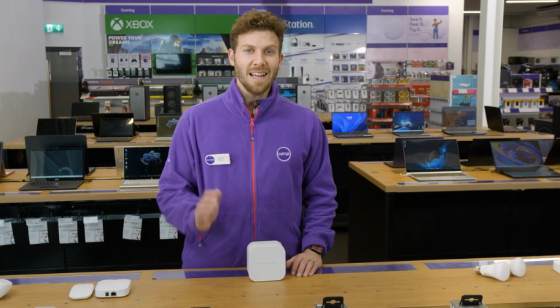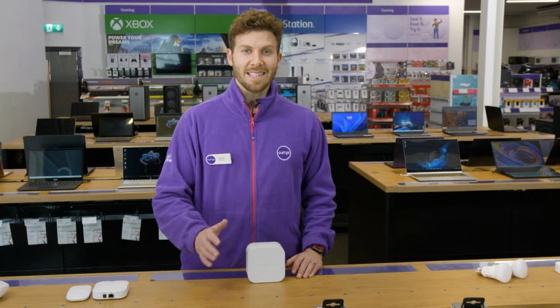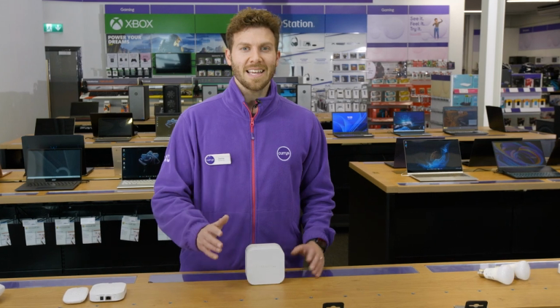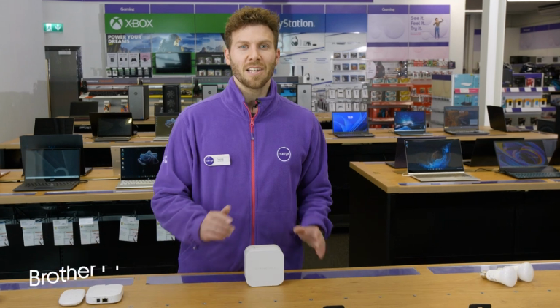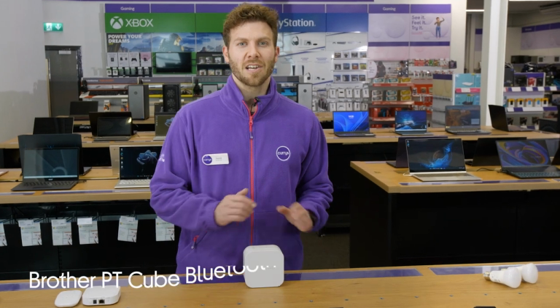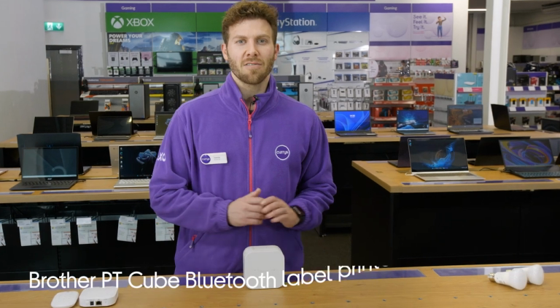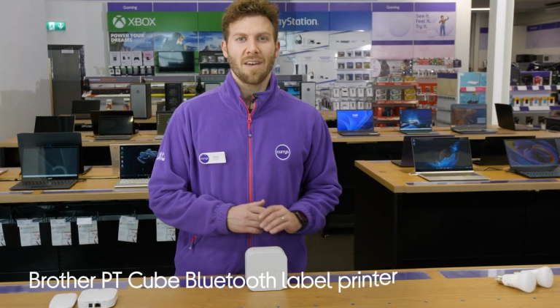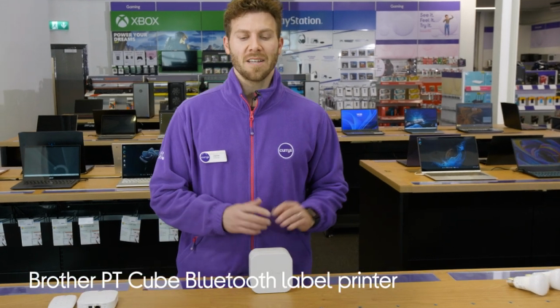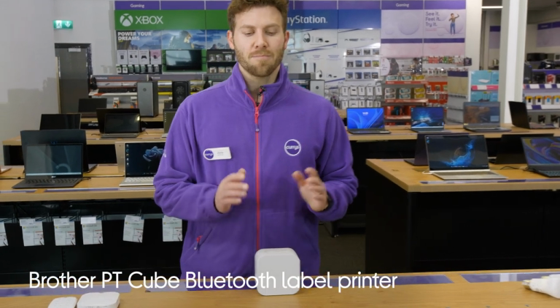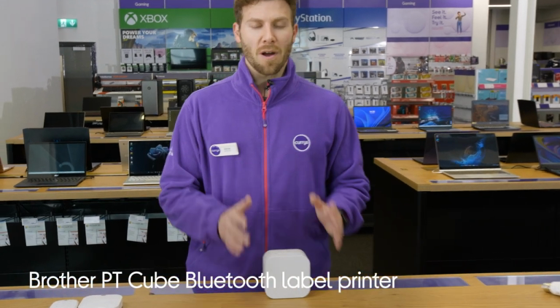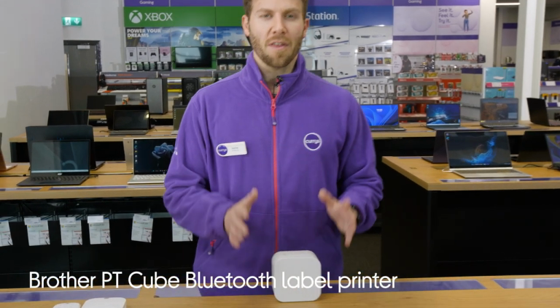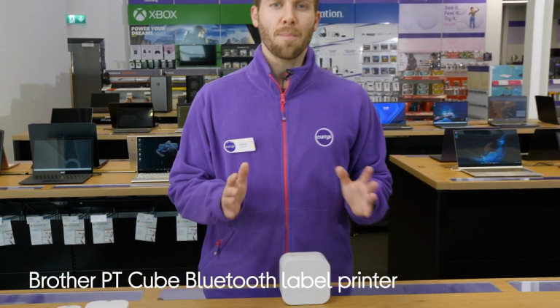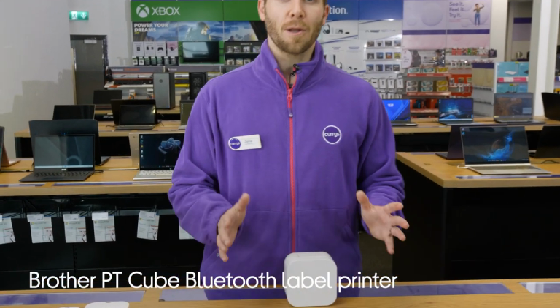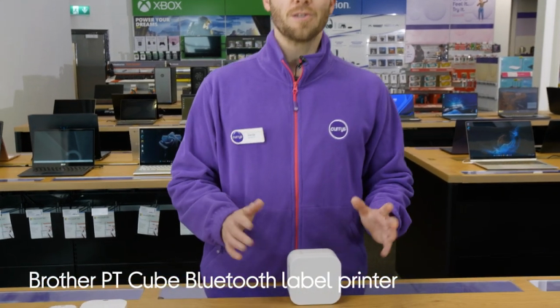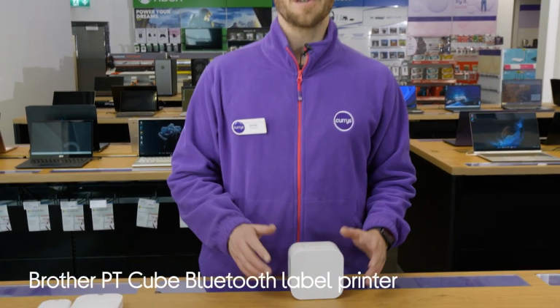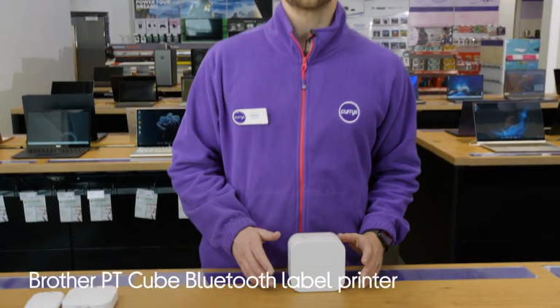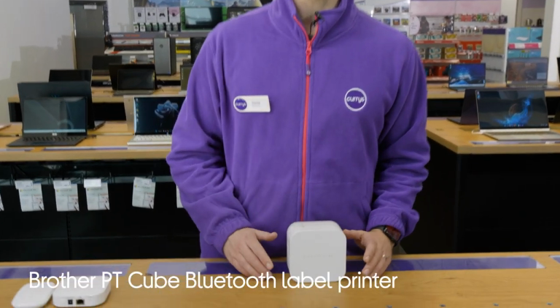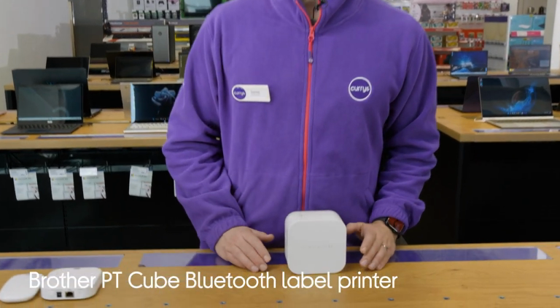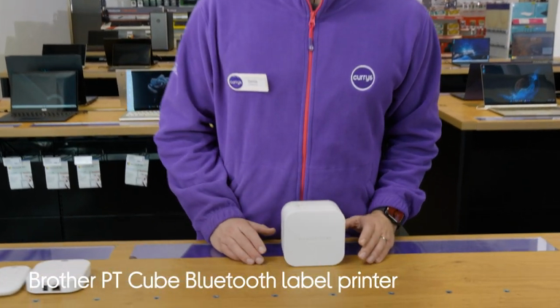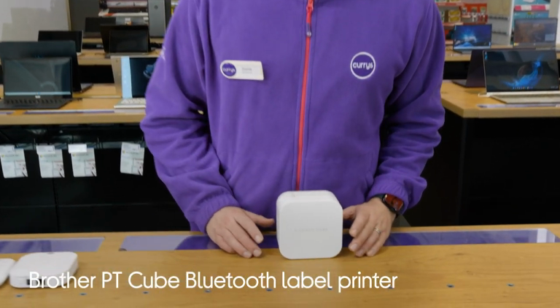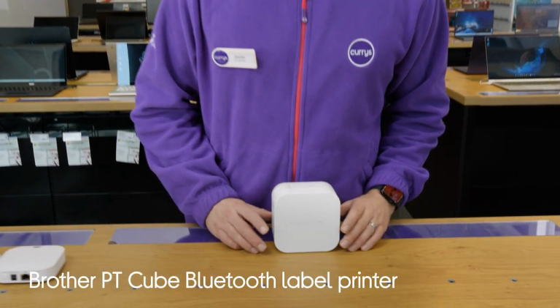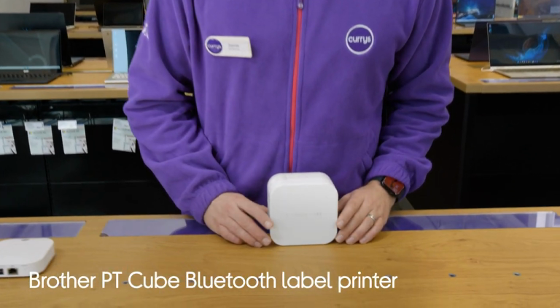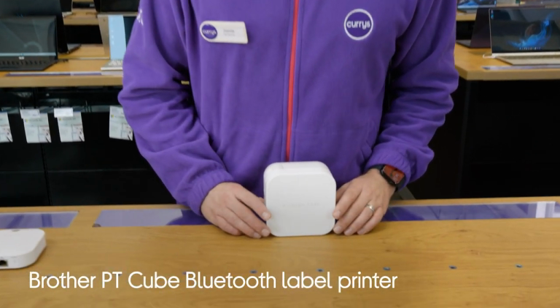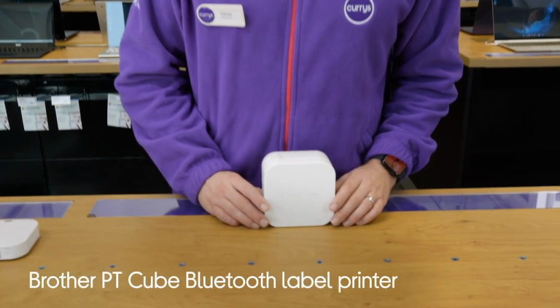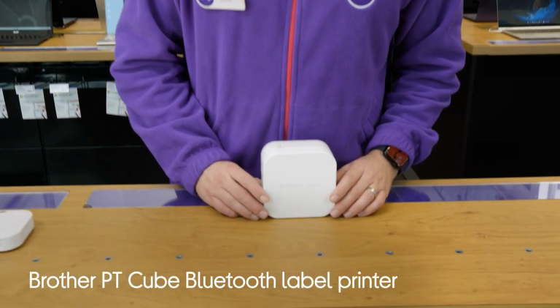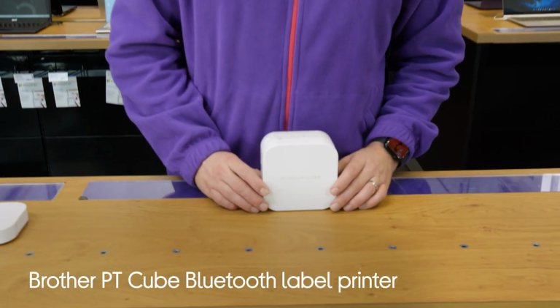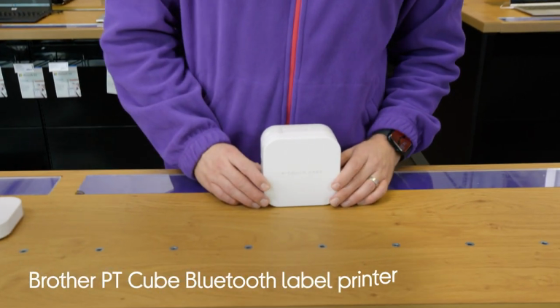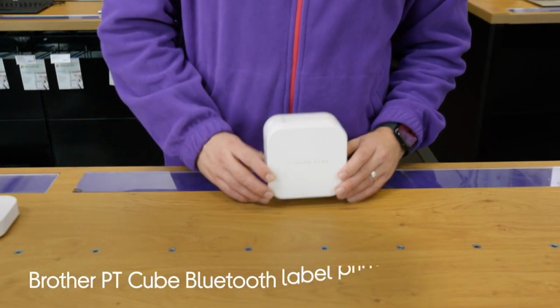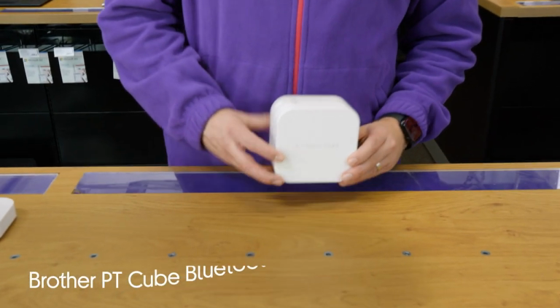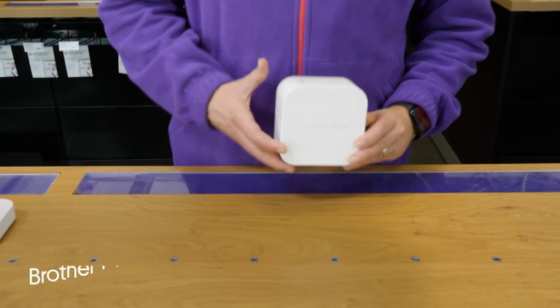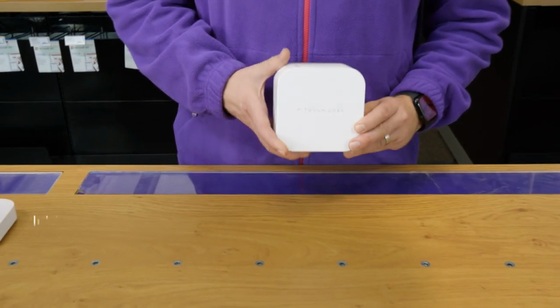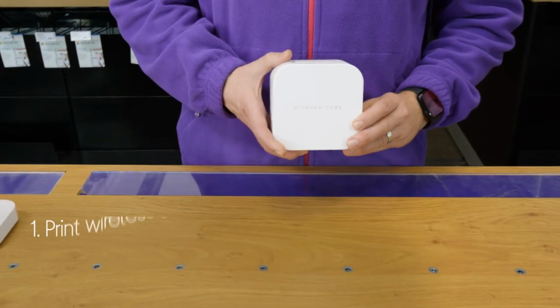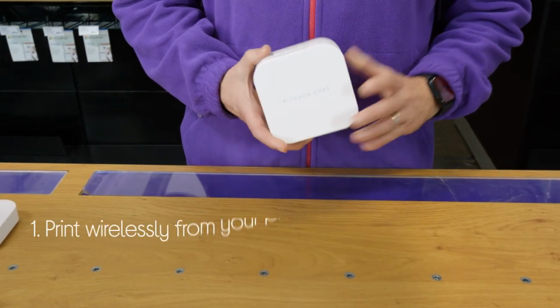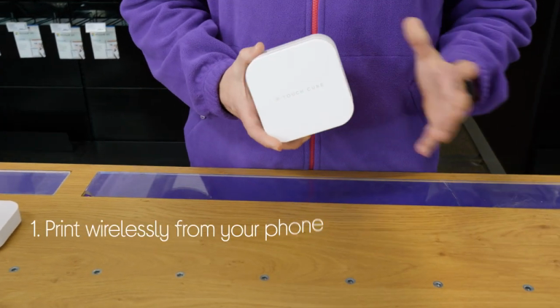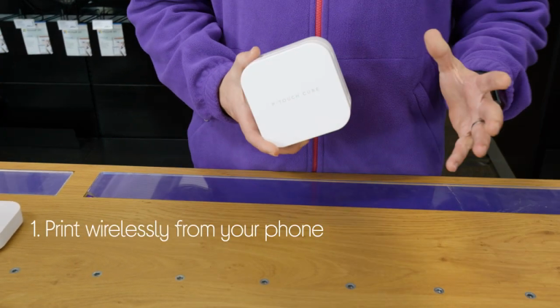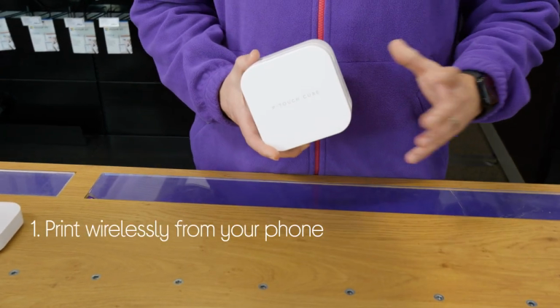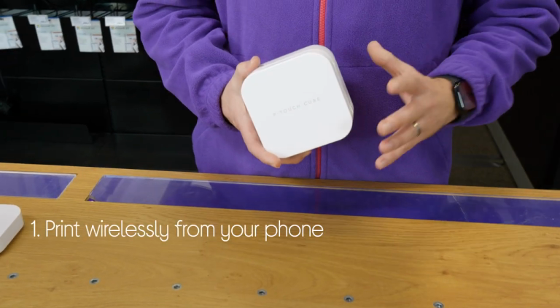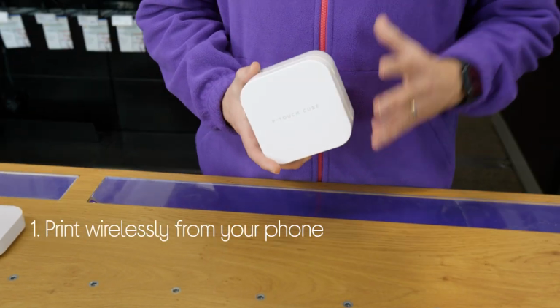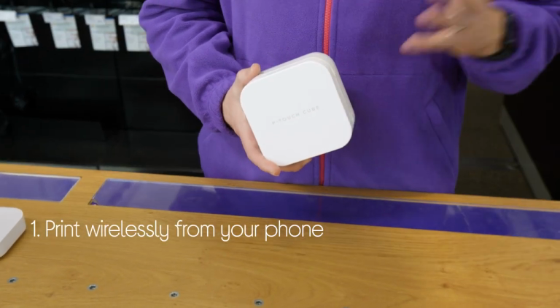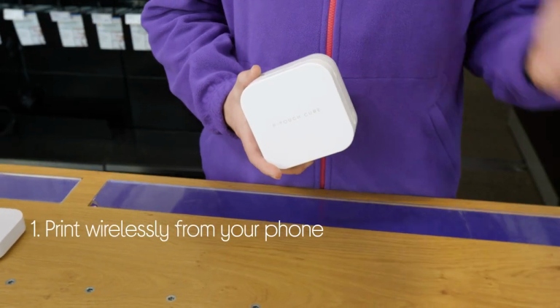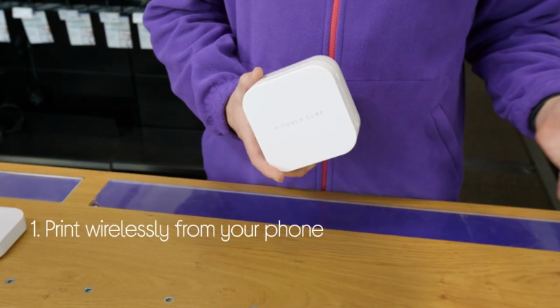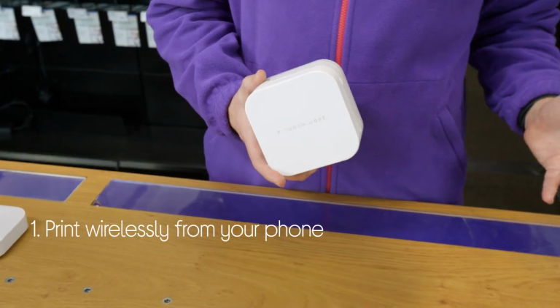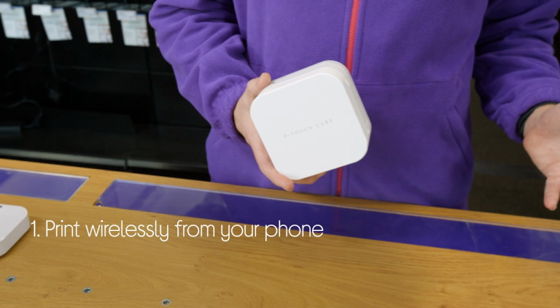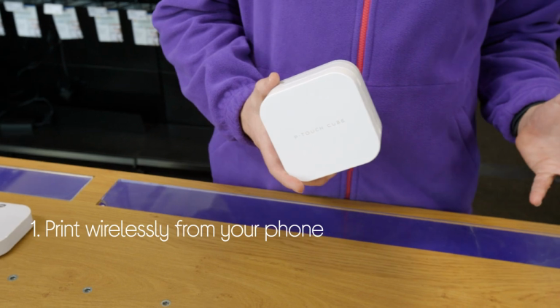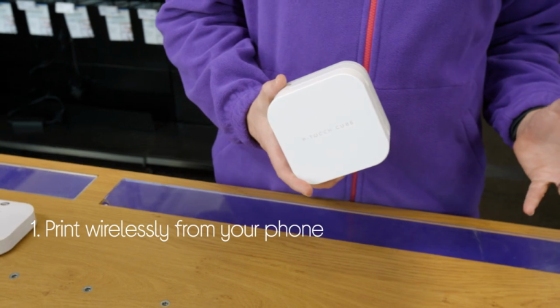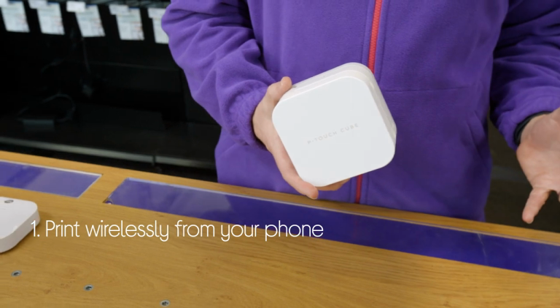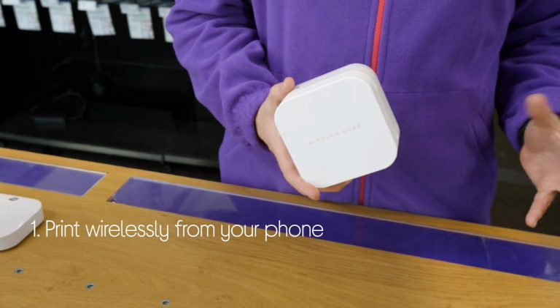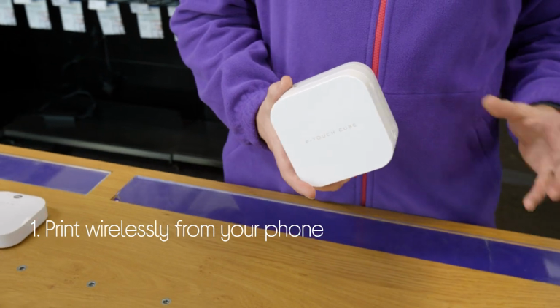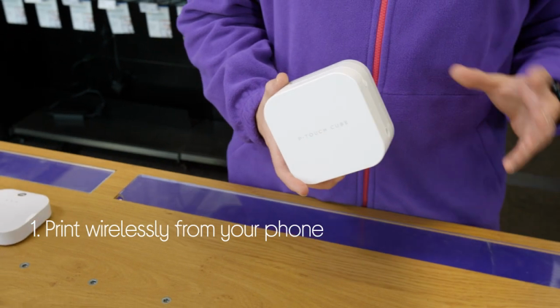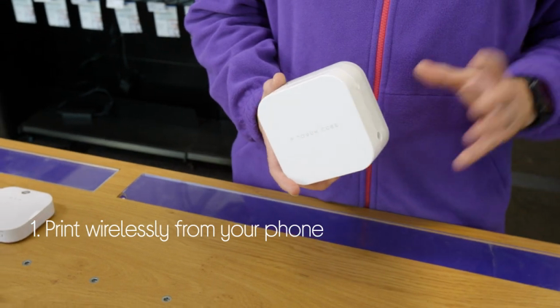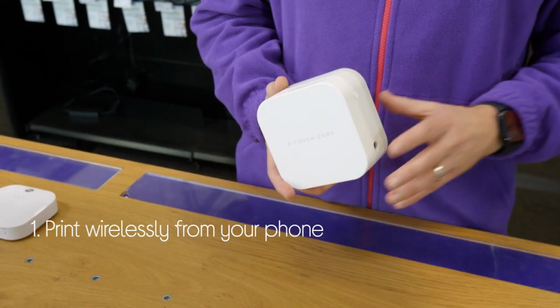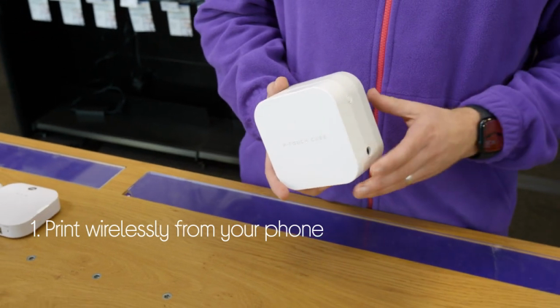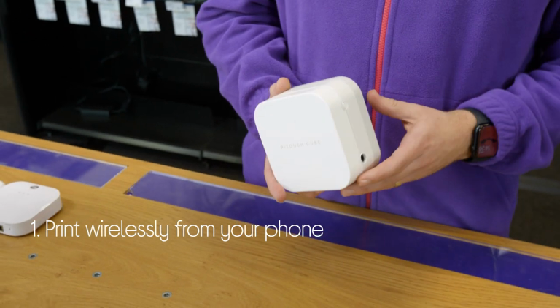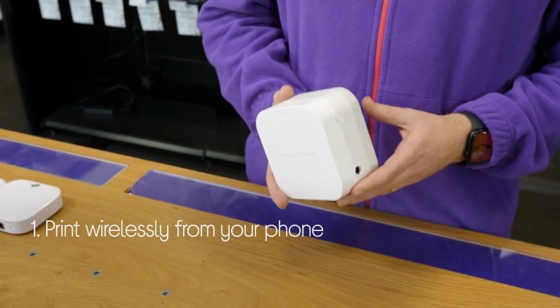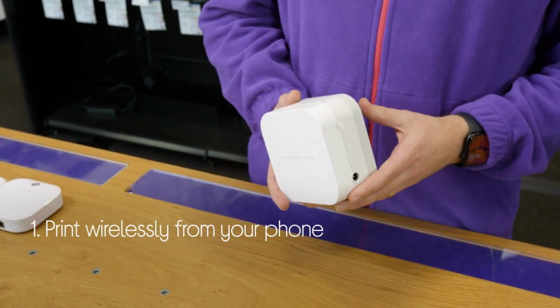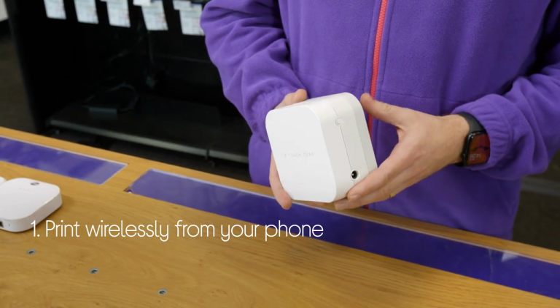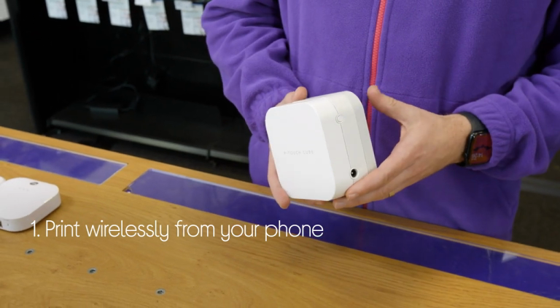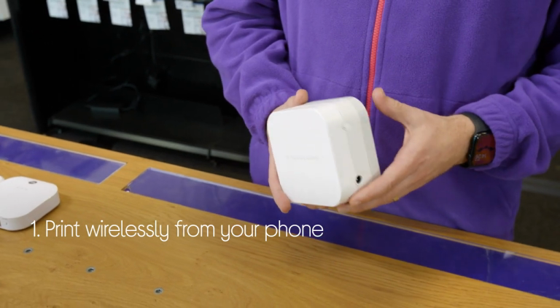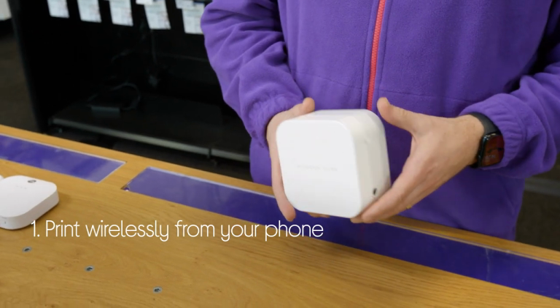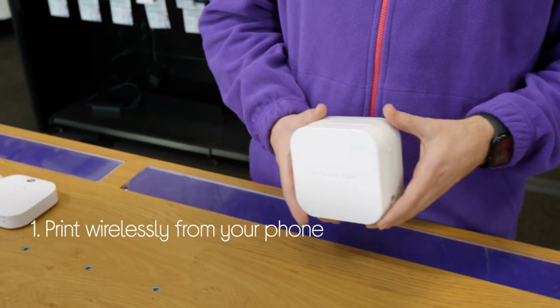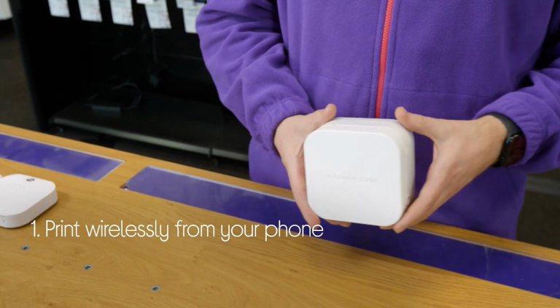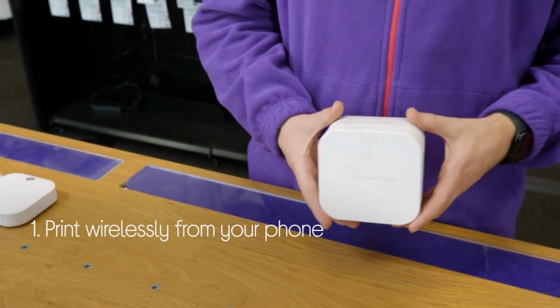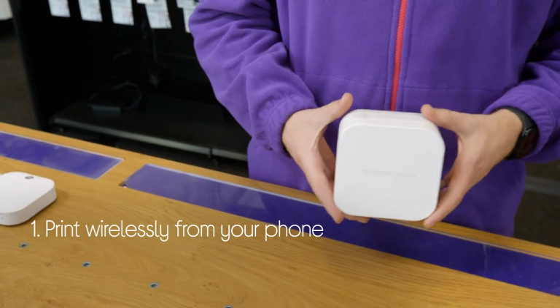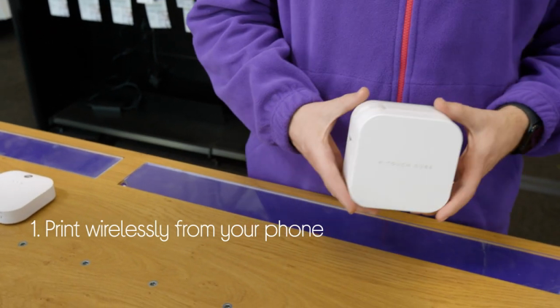Let's take a look around this Brother Bluetooth label printer. It lets you print labels straight from your smartphone by connecting wirelessly using Bluetooth.